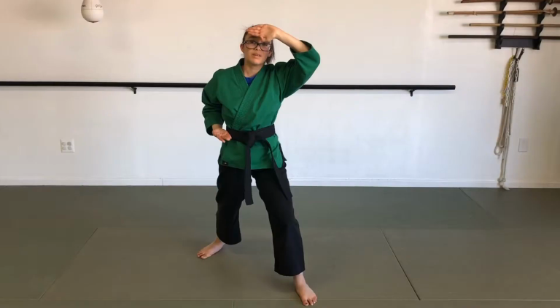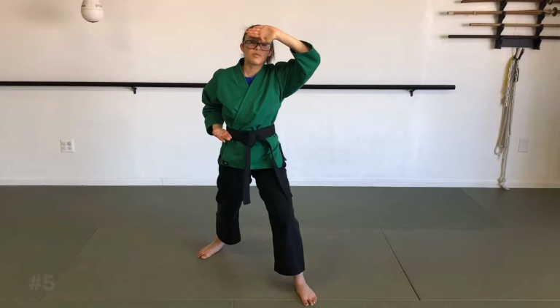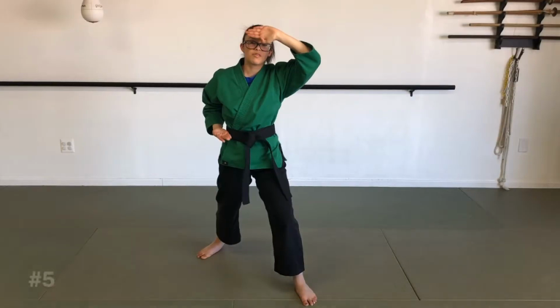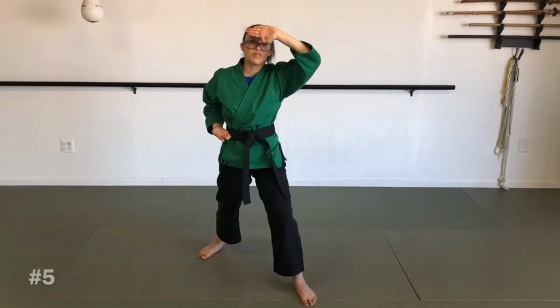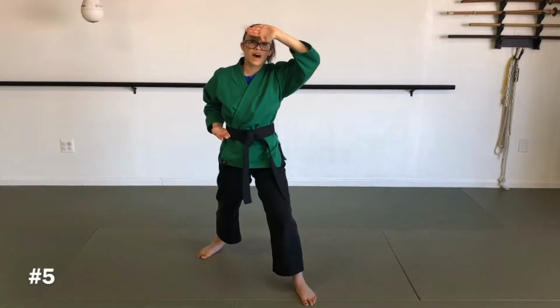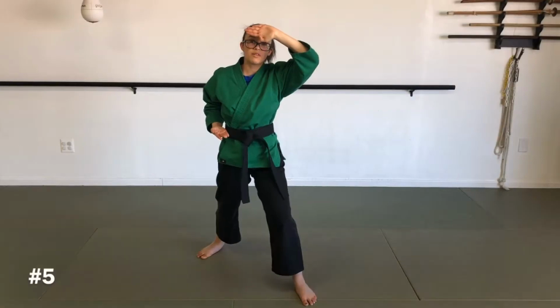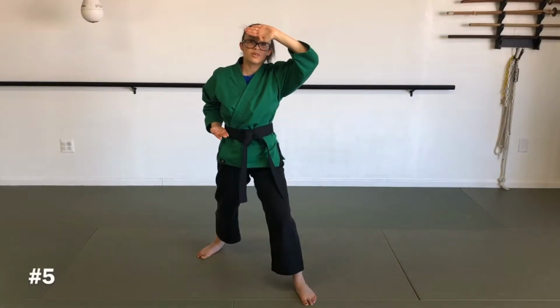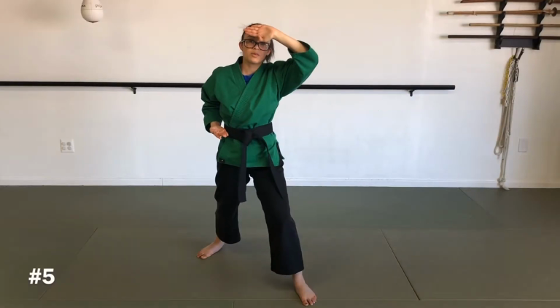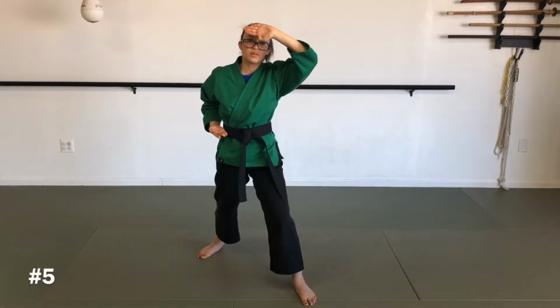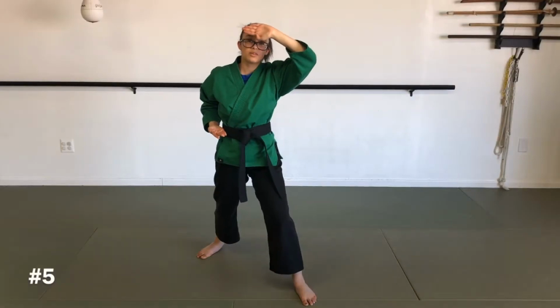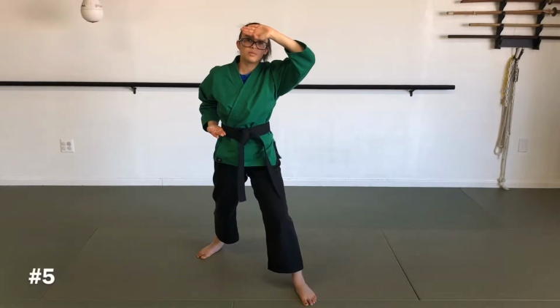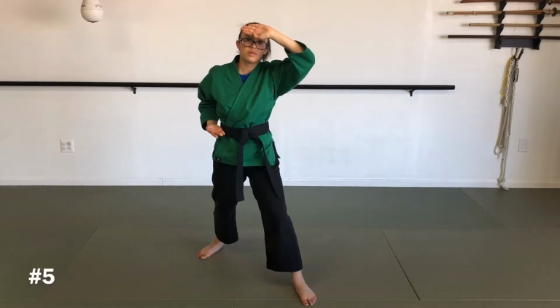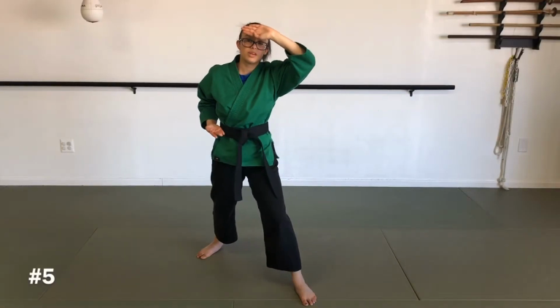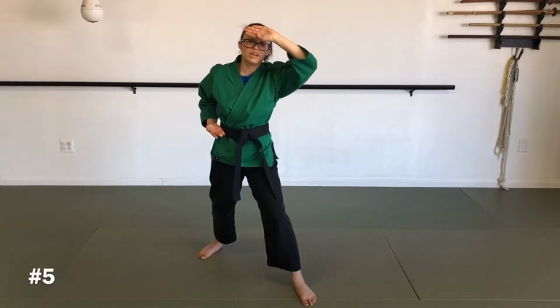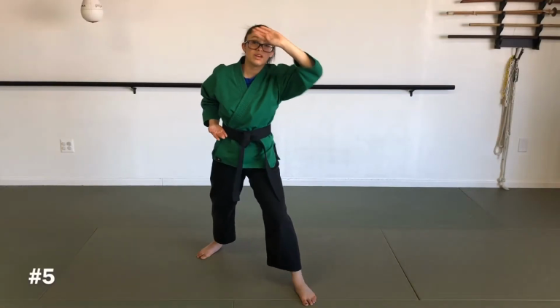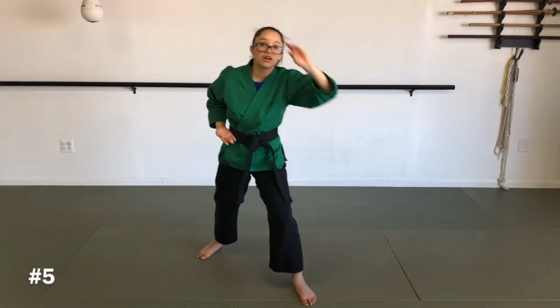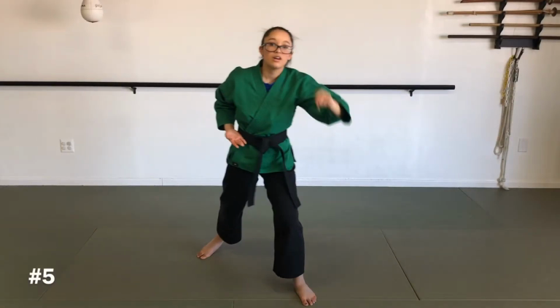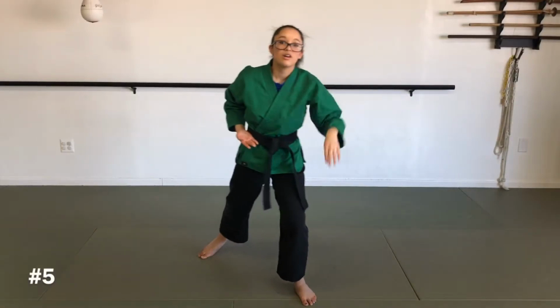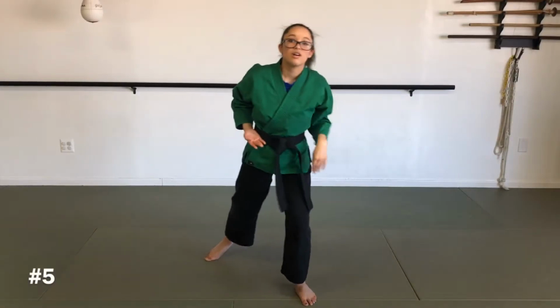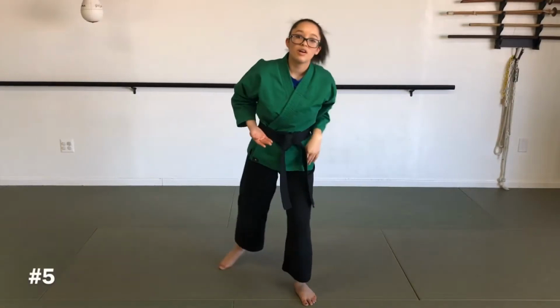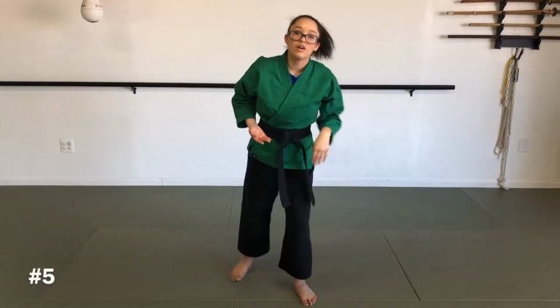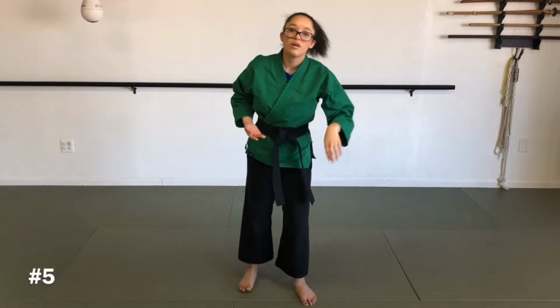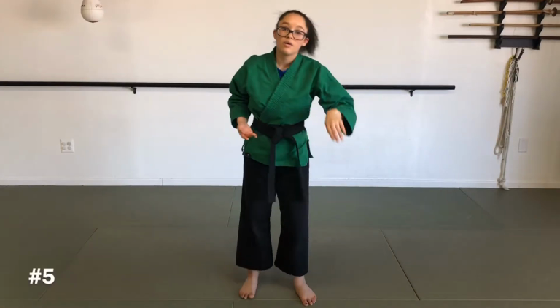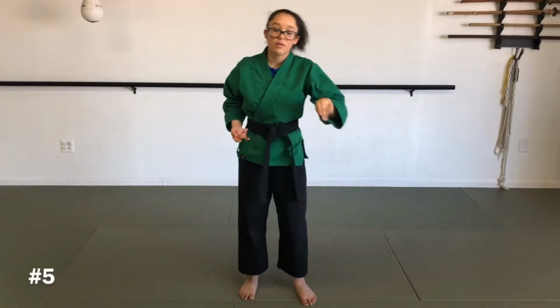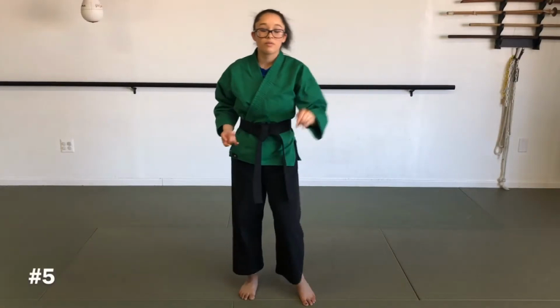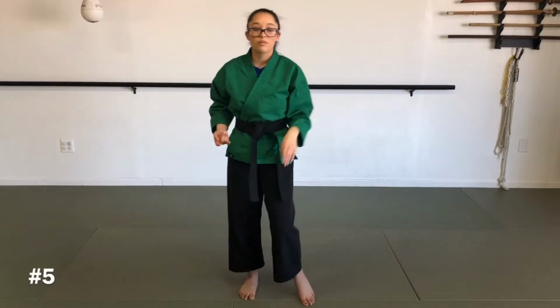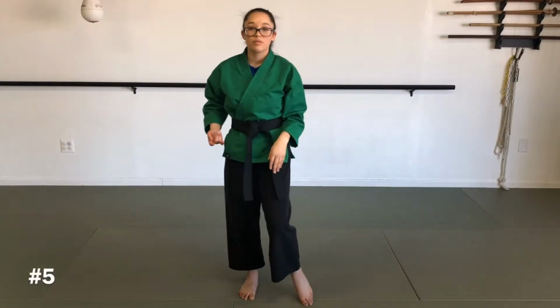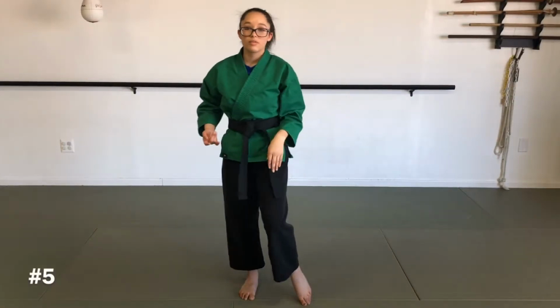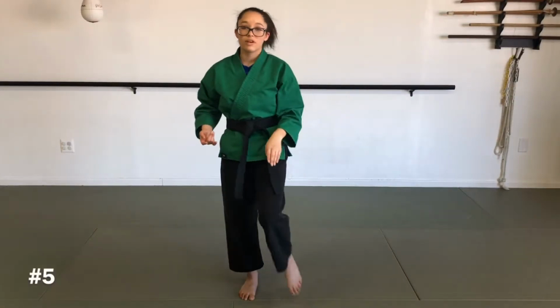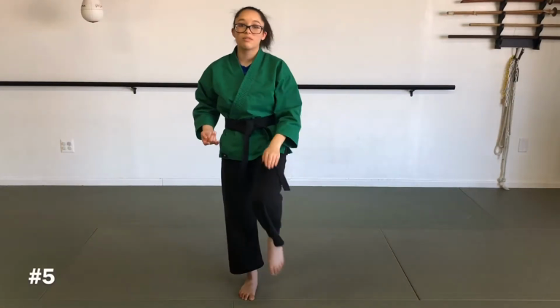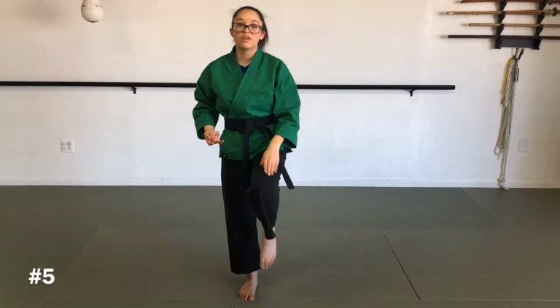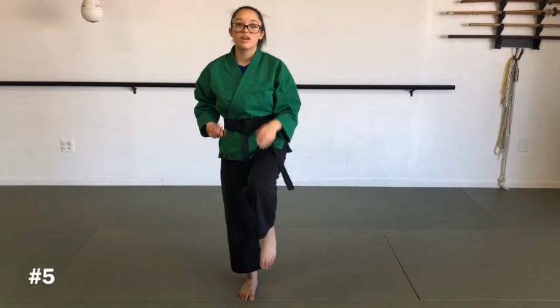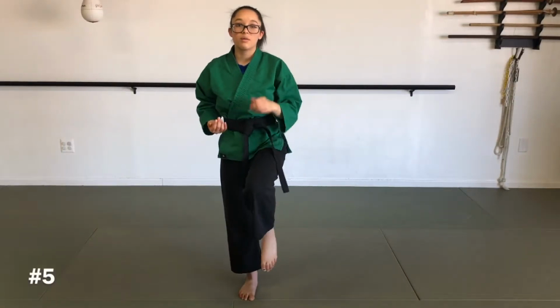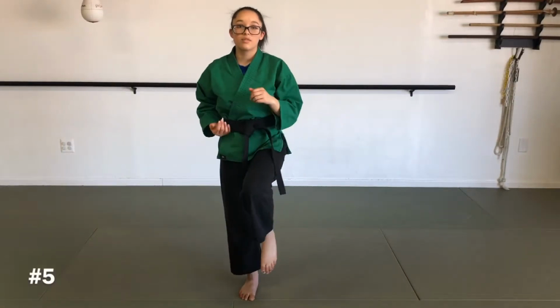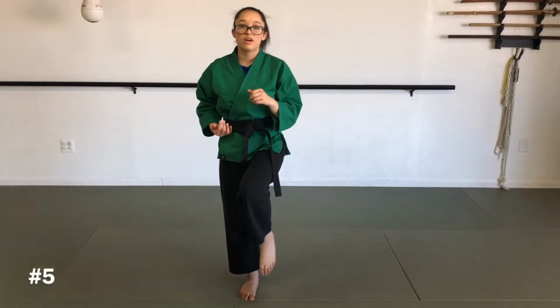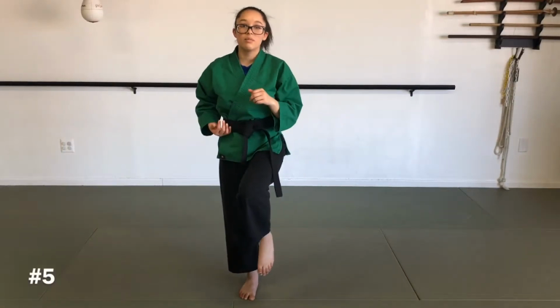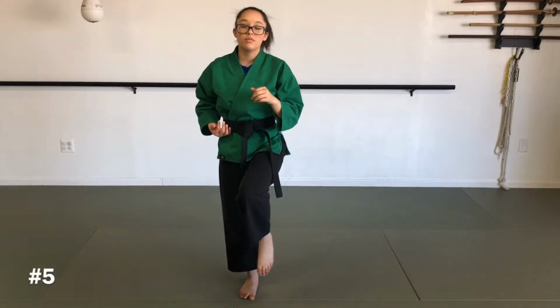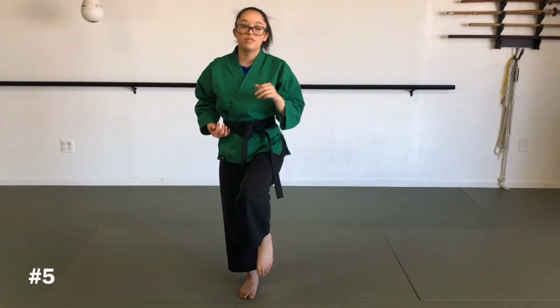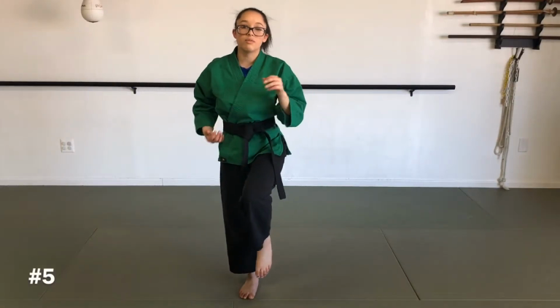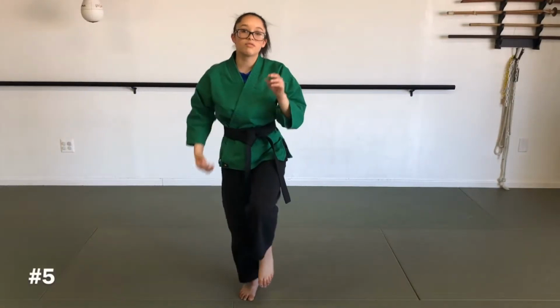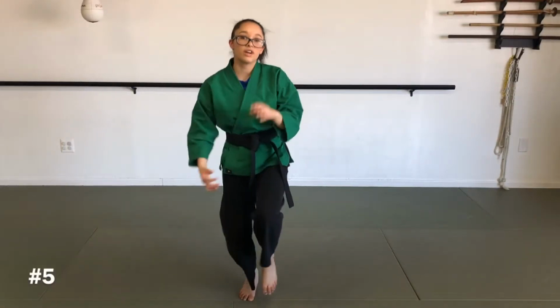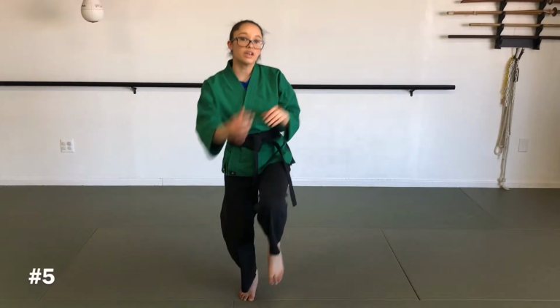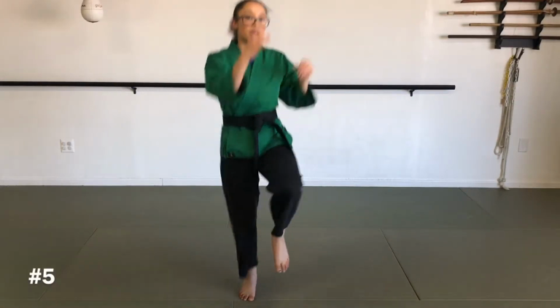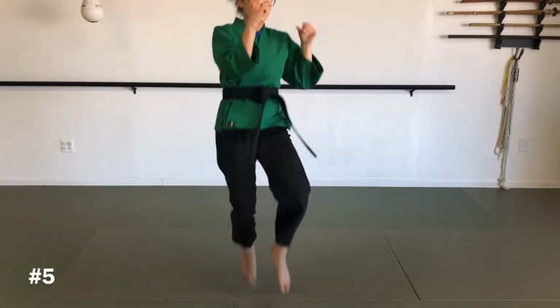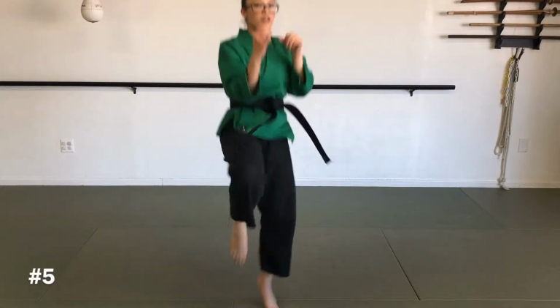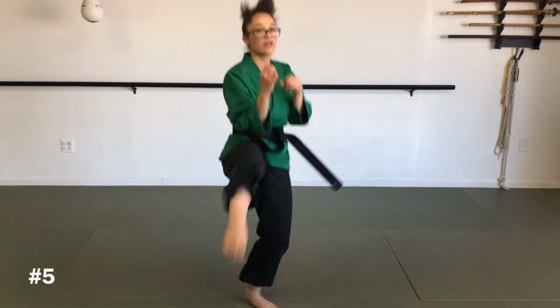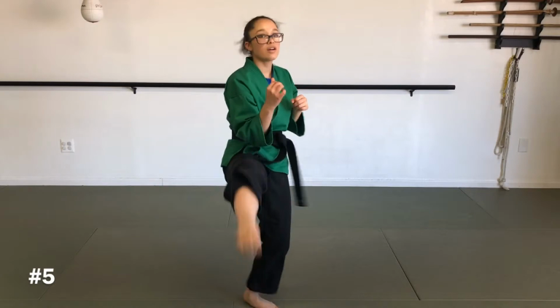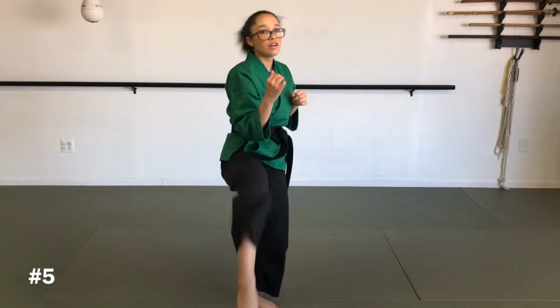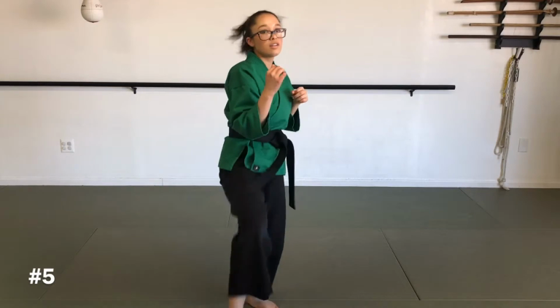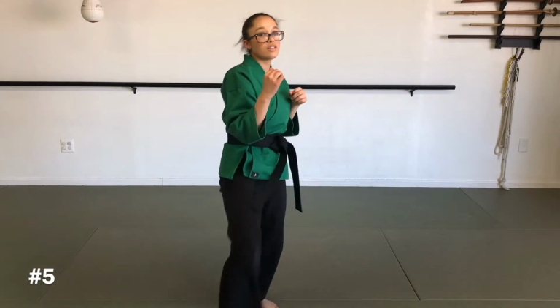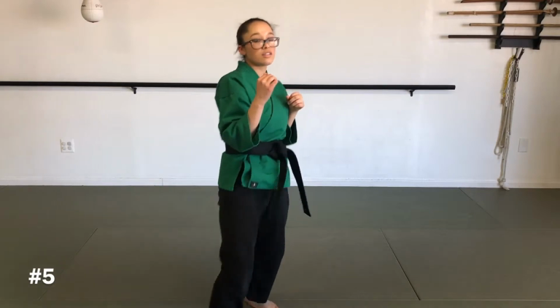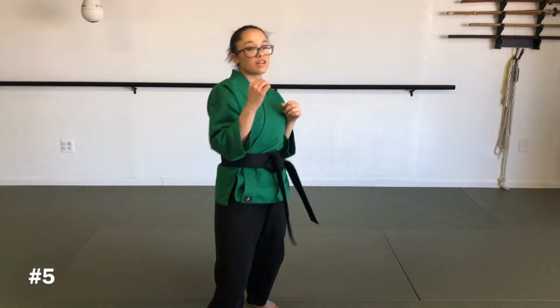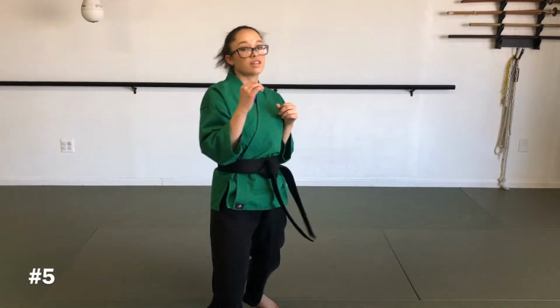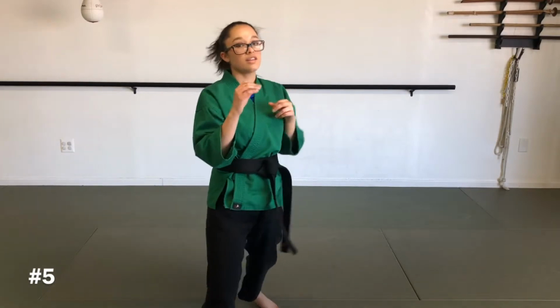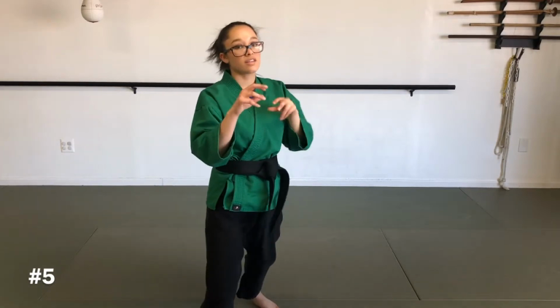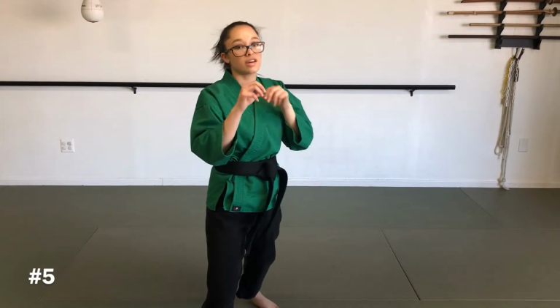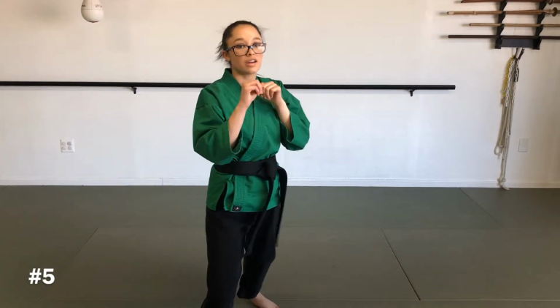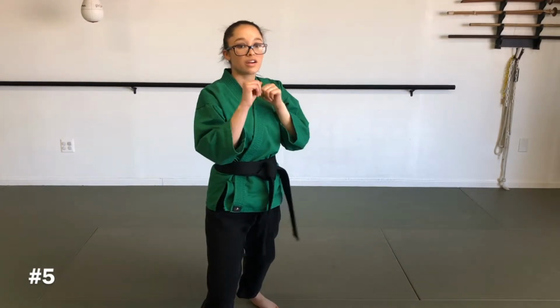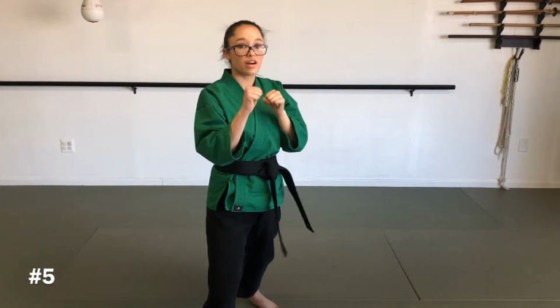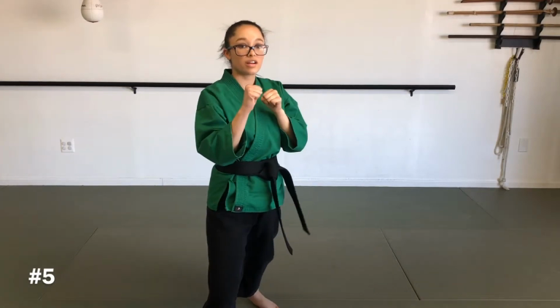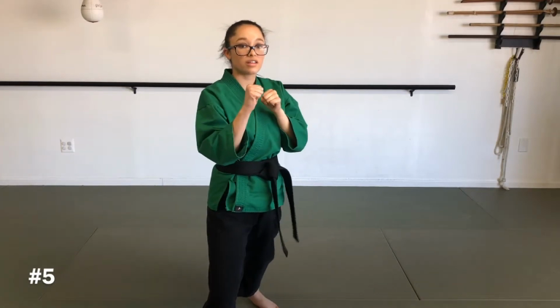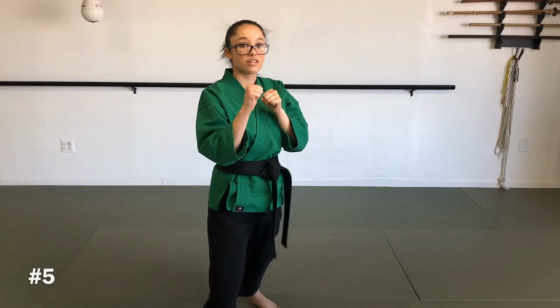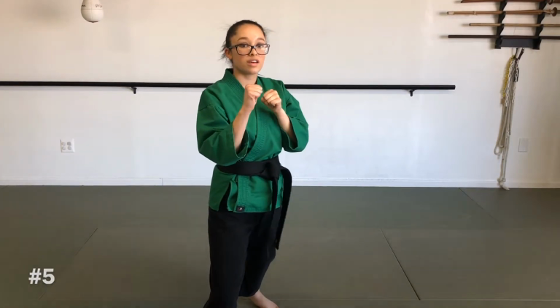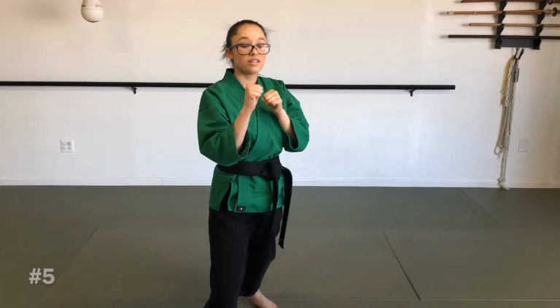Number five is going to be left leg comes up, jump front kick, just like this, landing guarding stance.